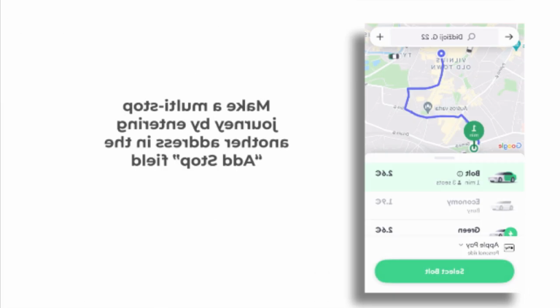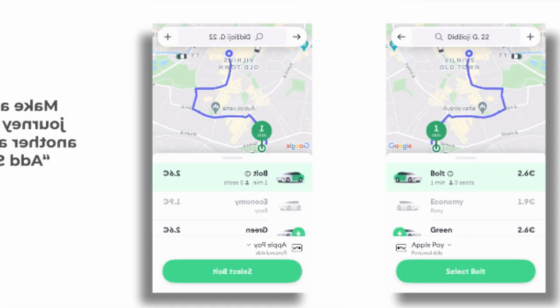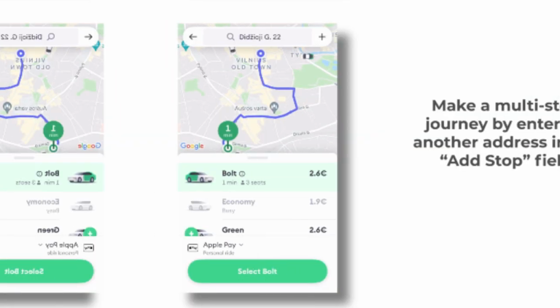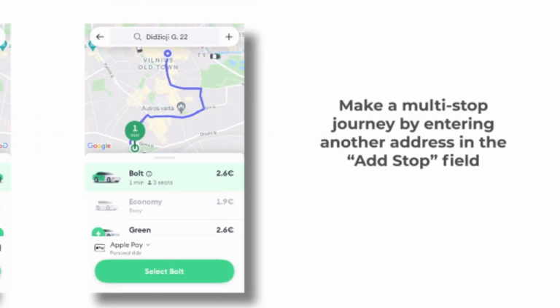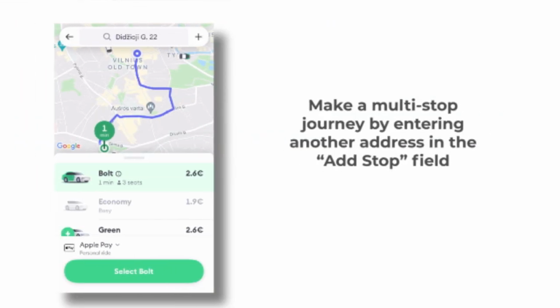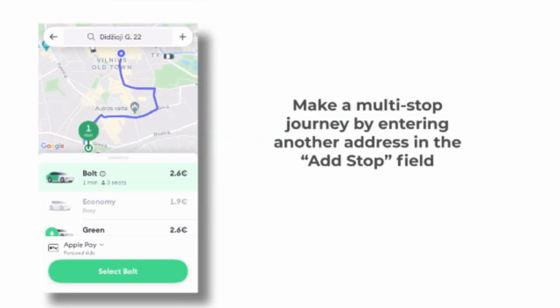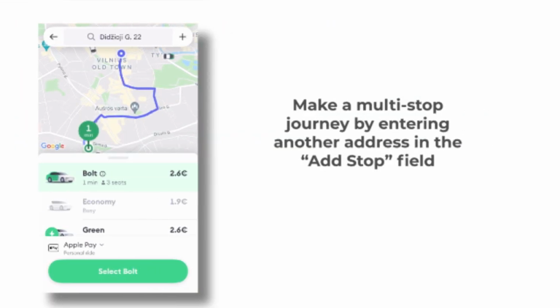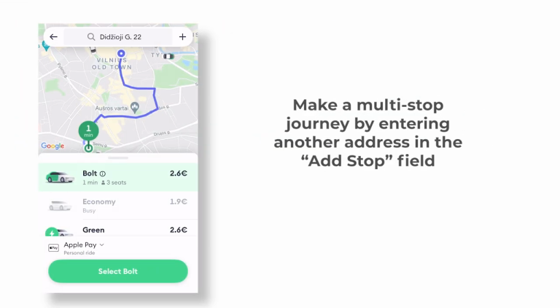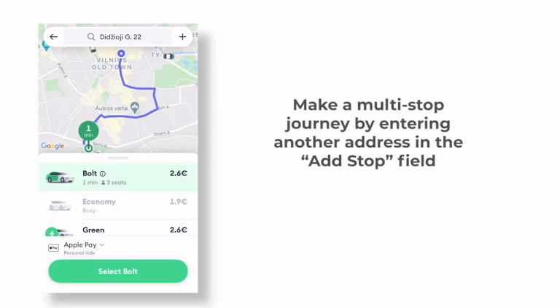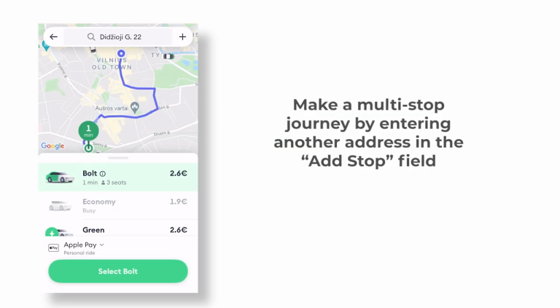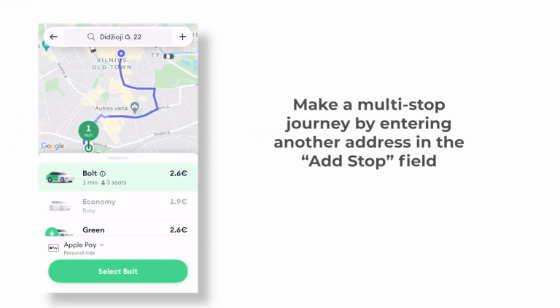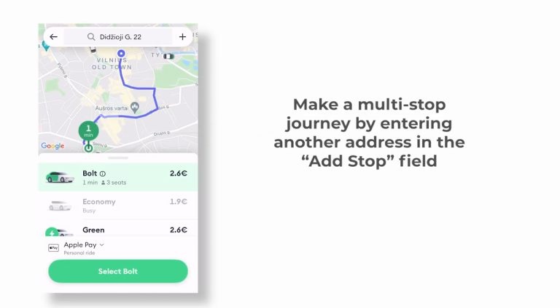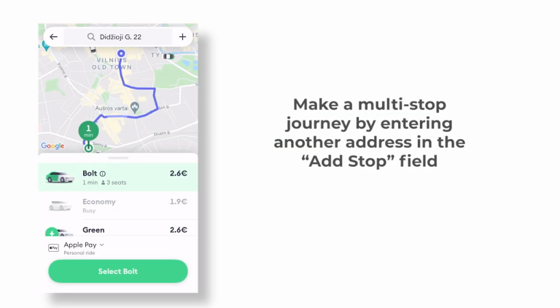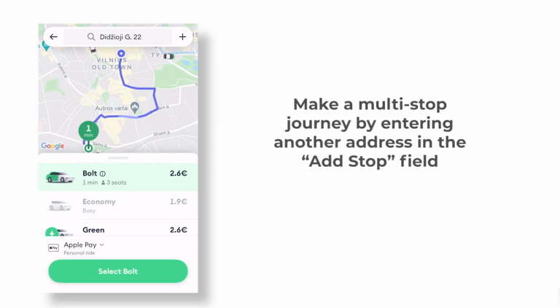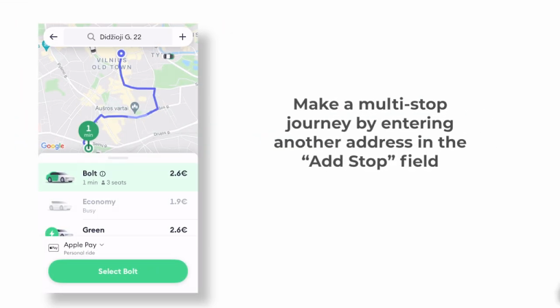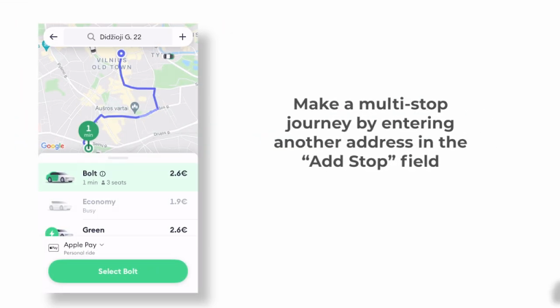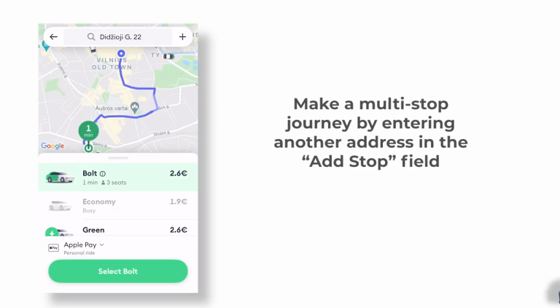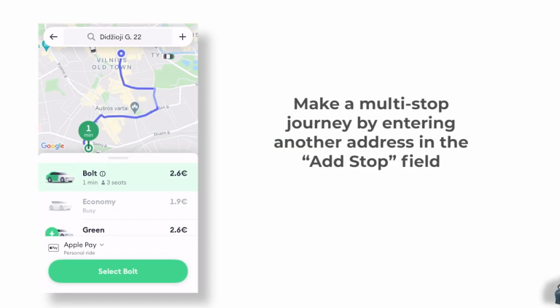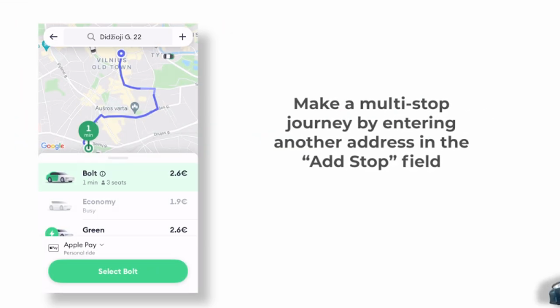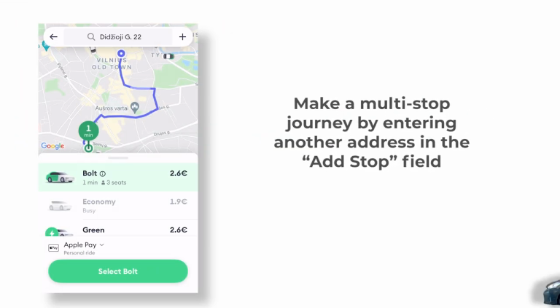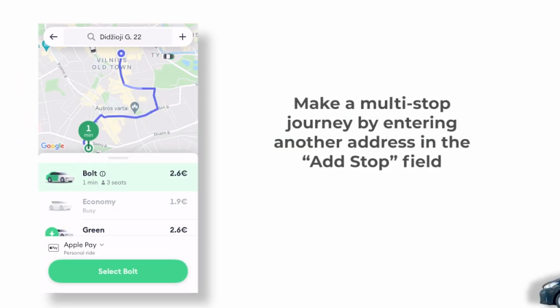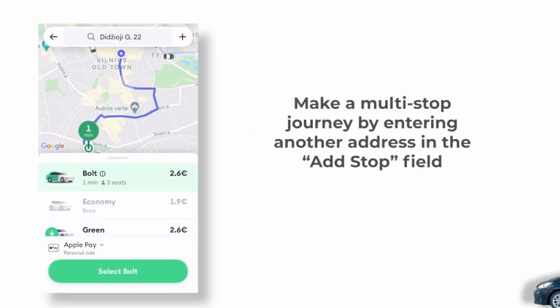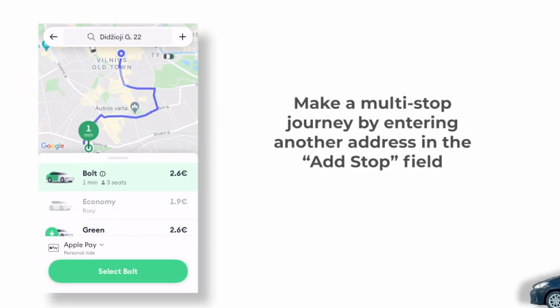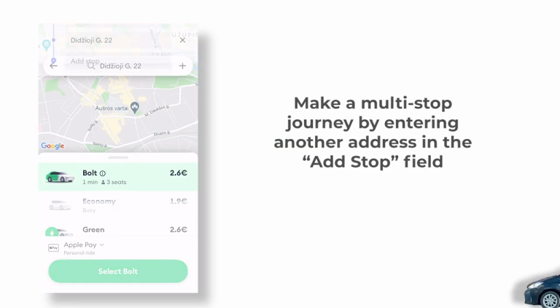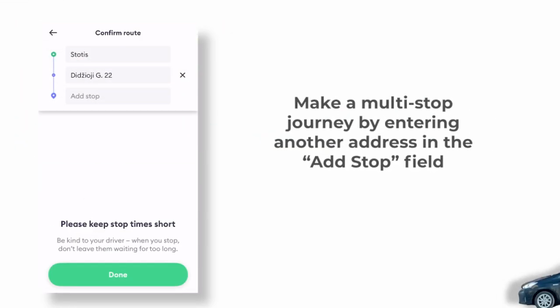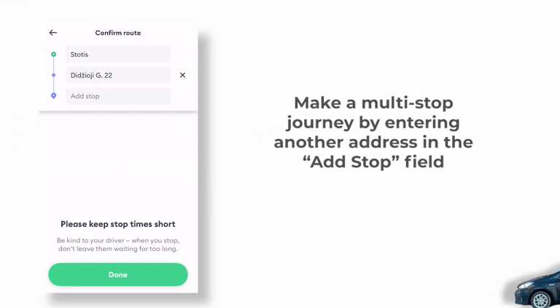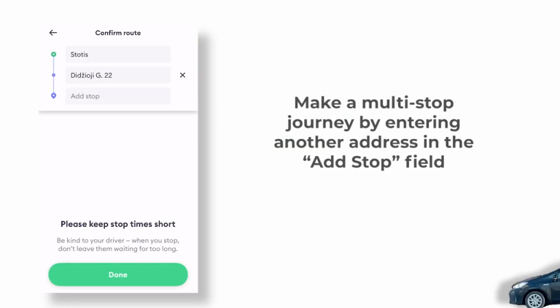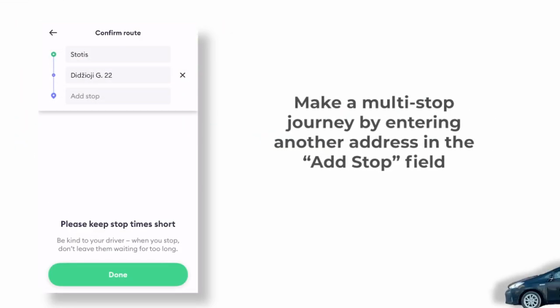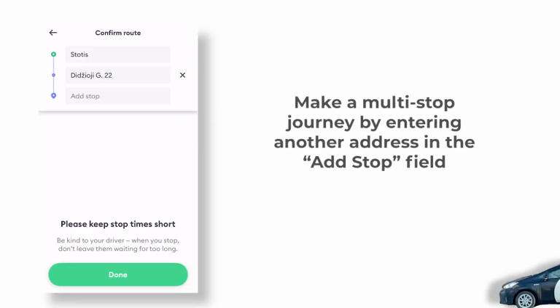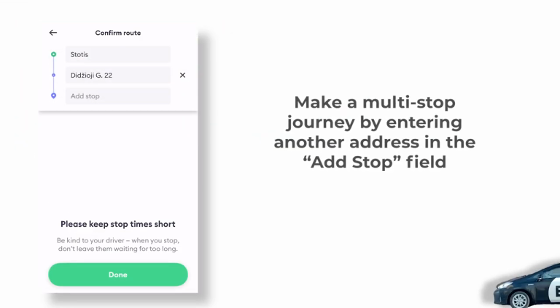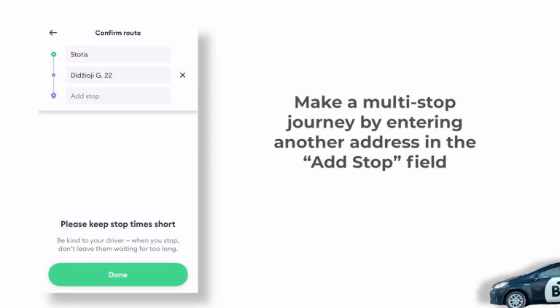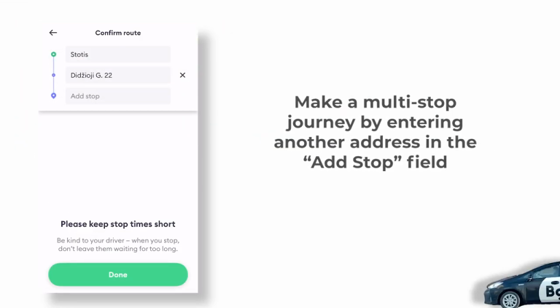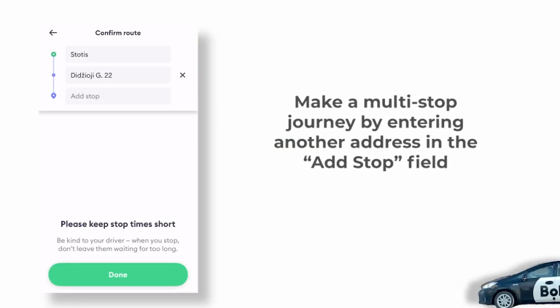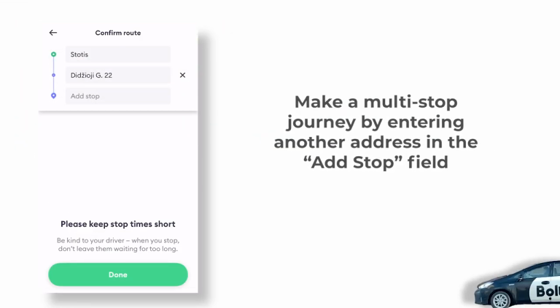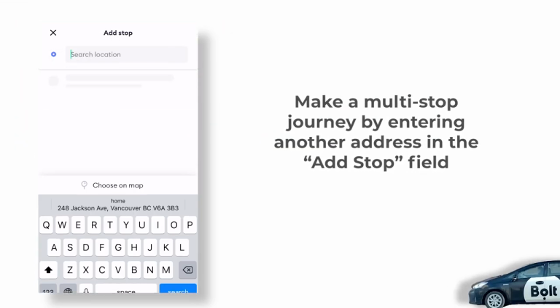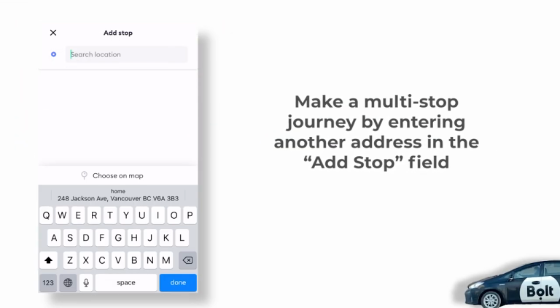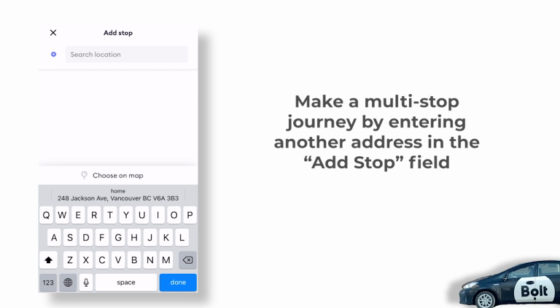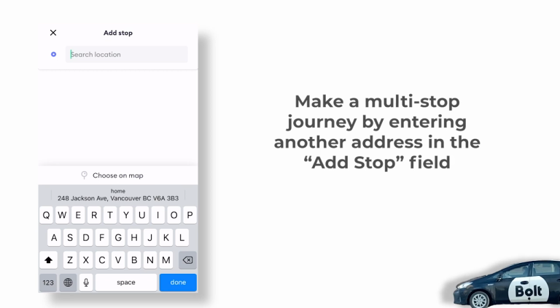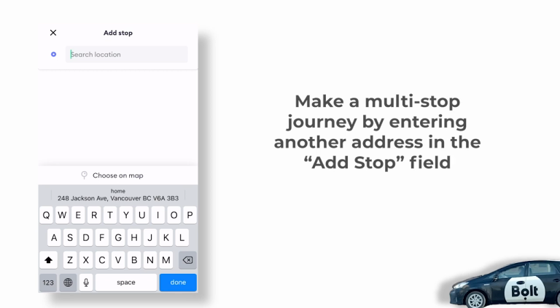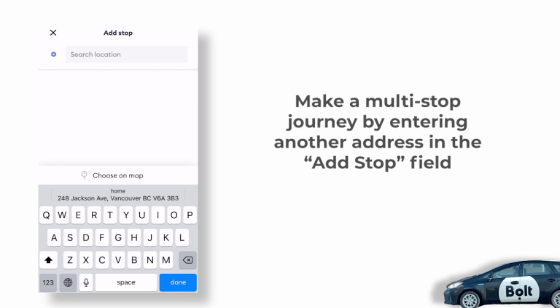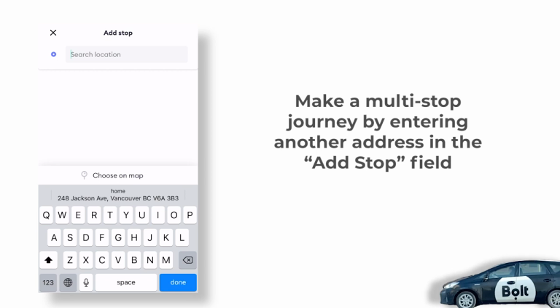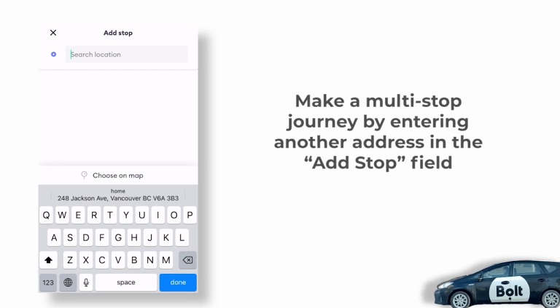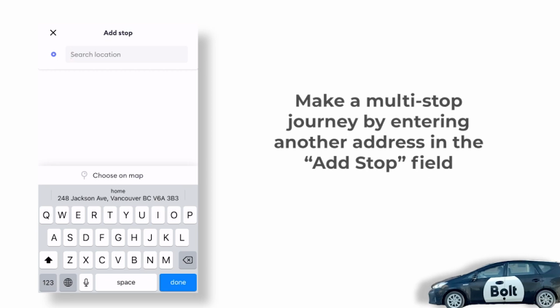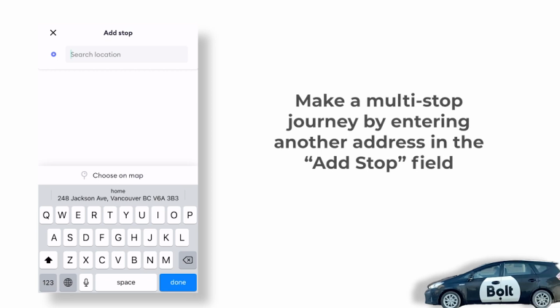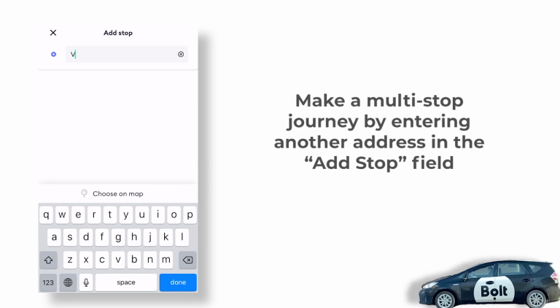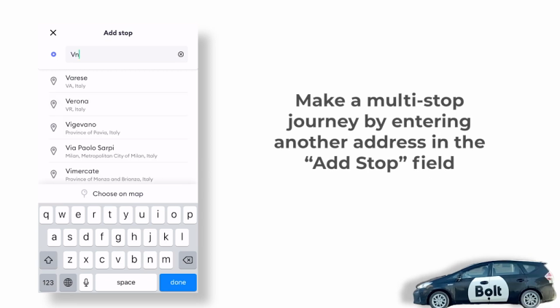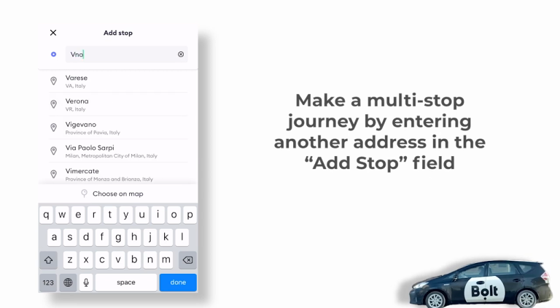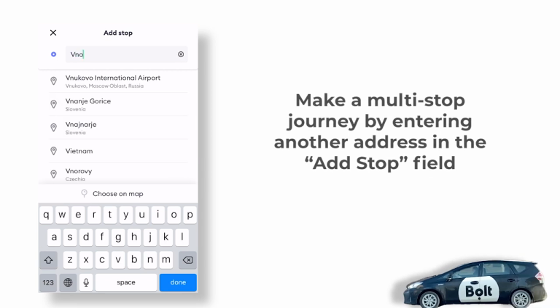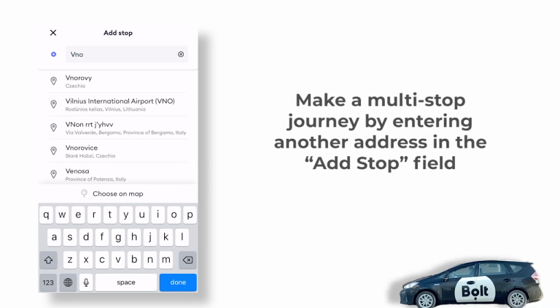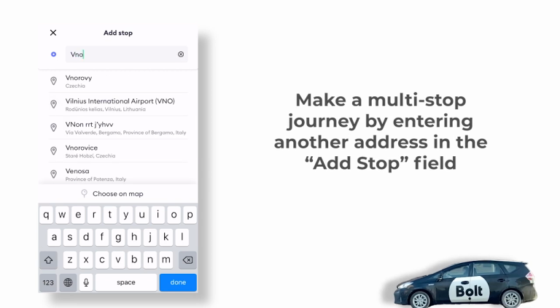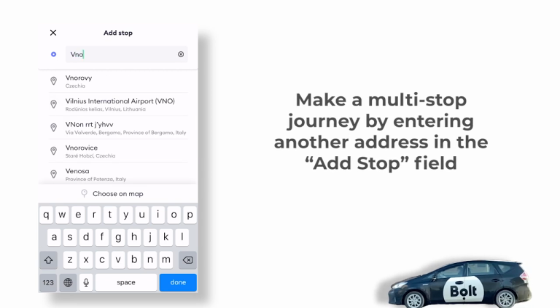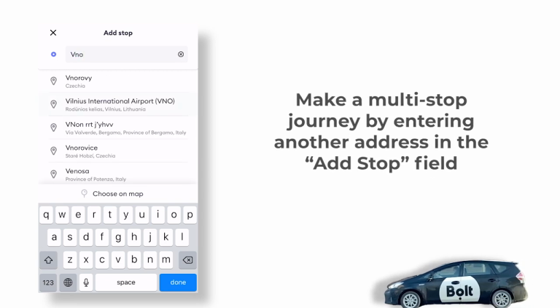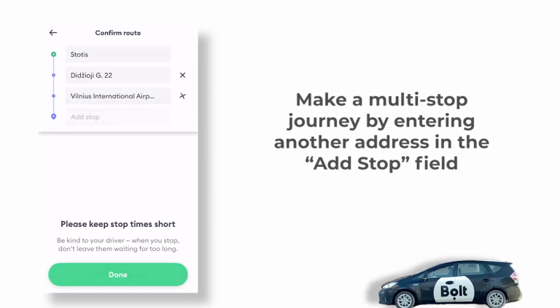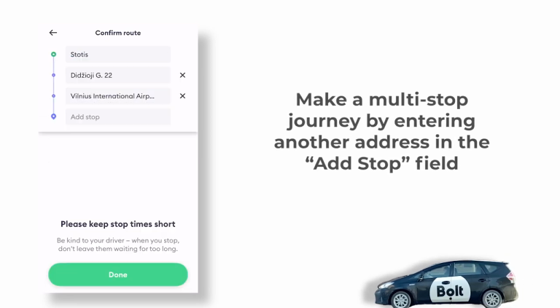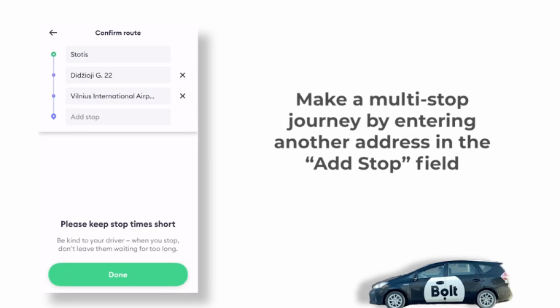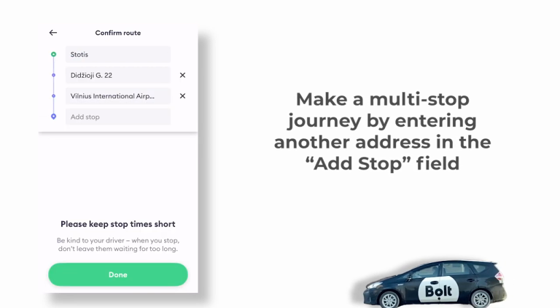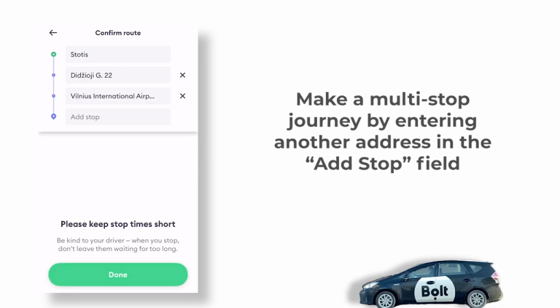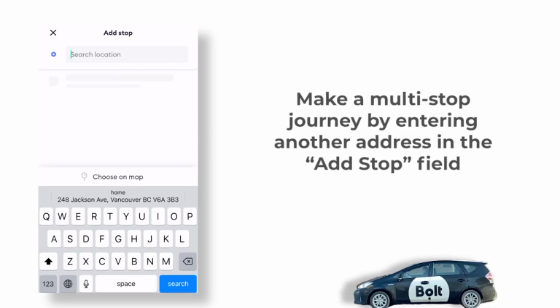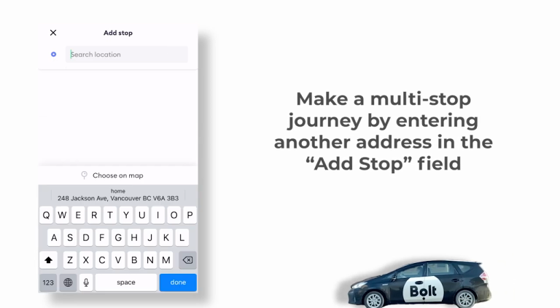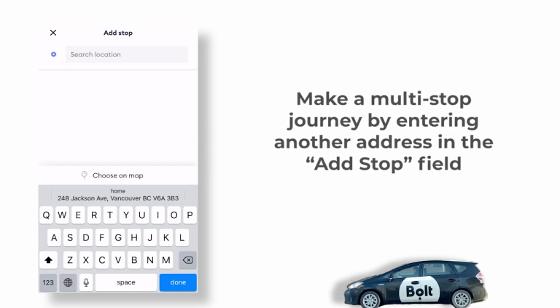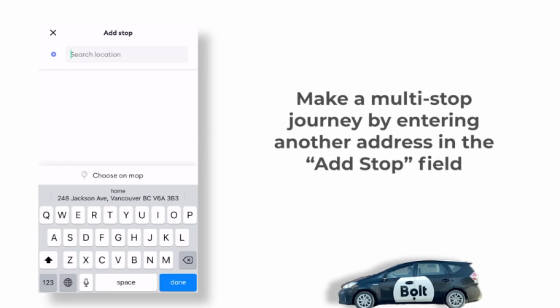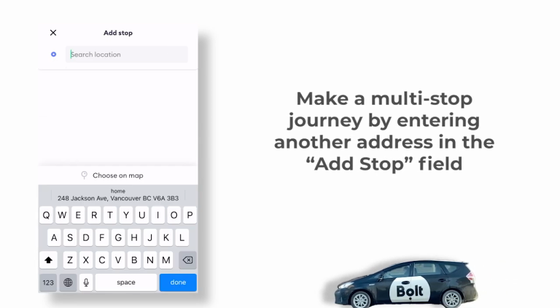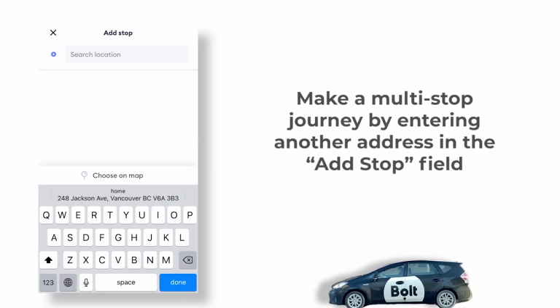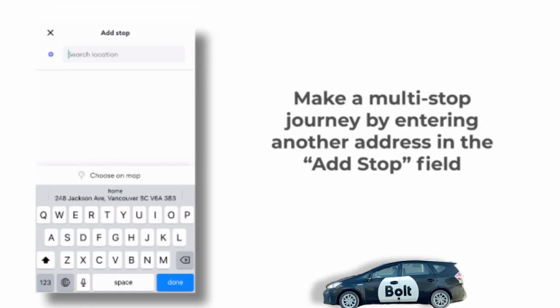Next, you can add stops to your trip in case you need to go somewhere and pick up a friend or a package. This can be done when setting up your route and destination.